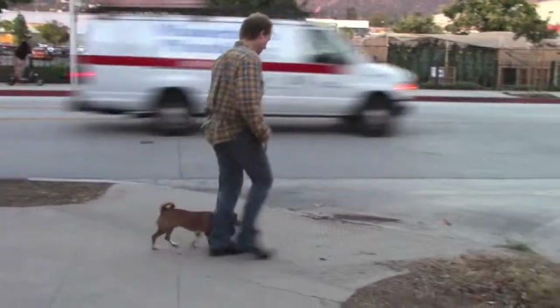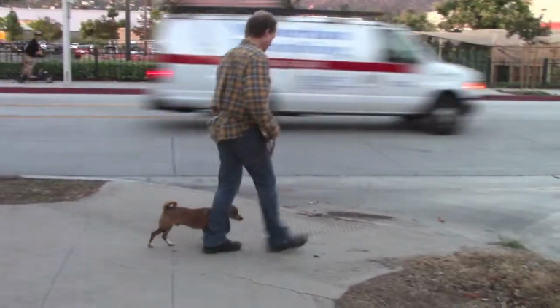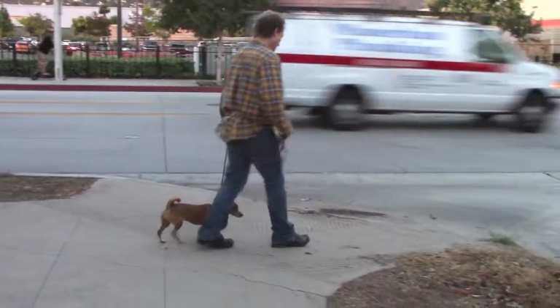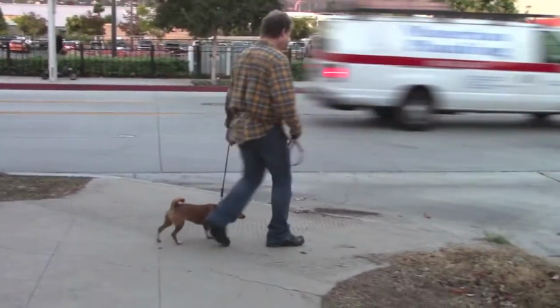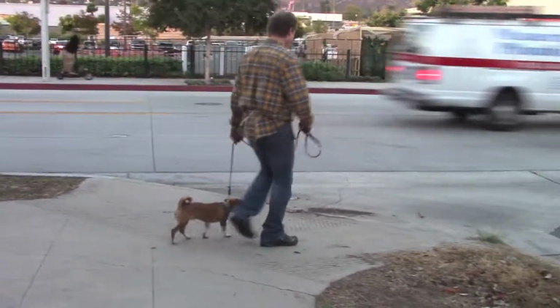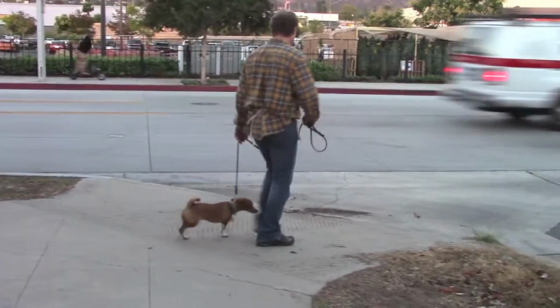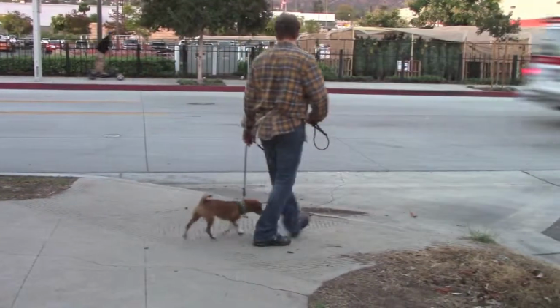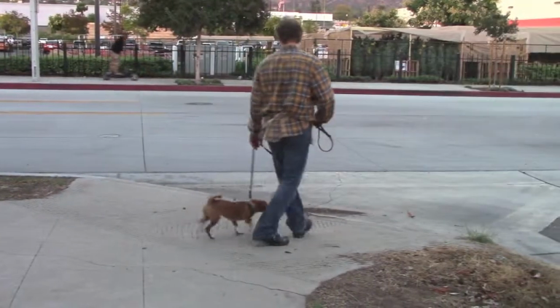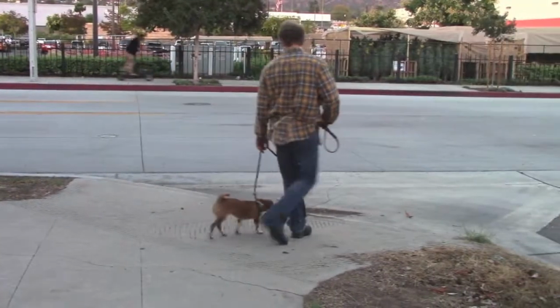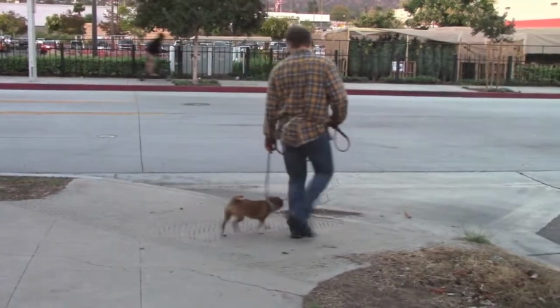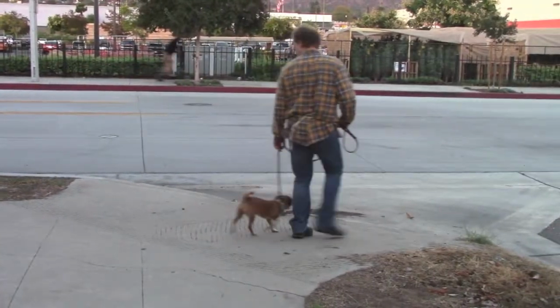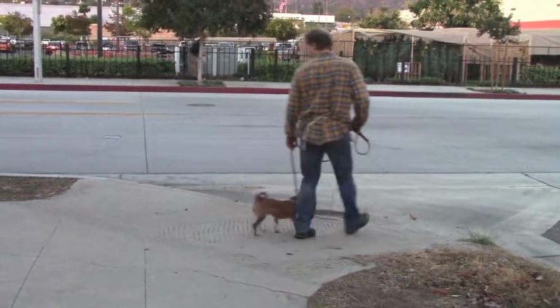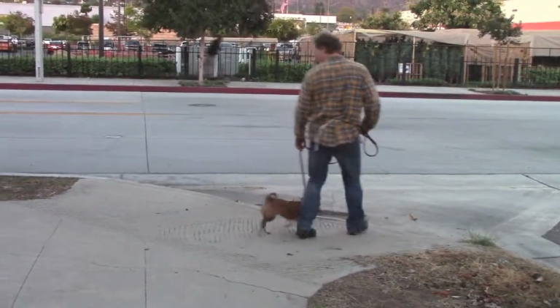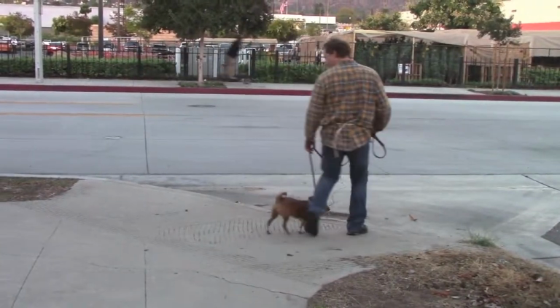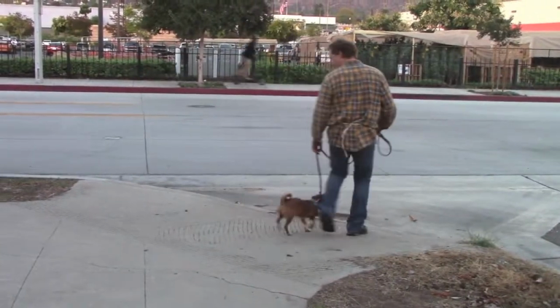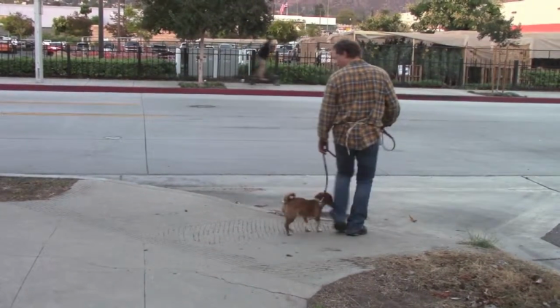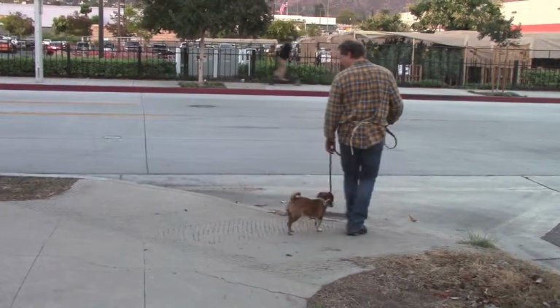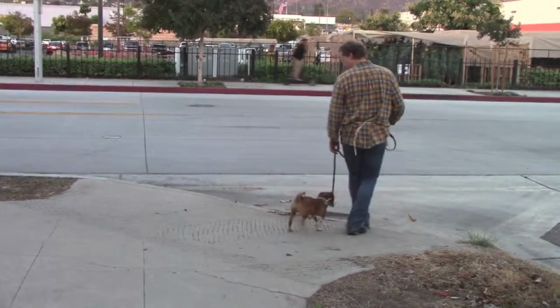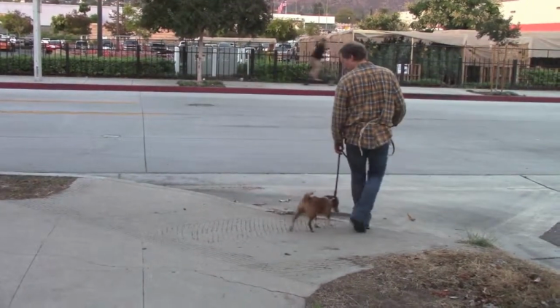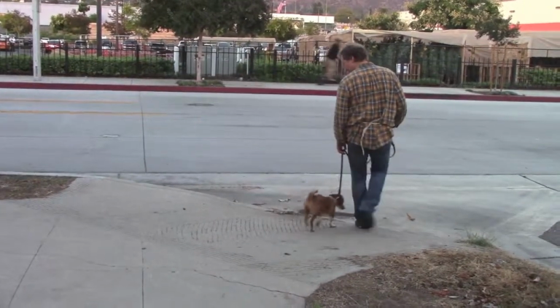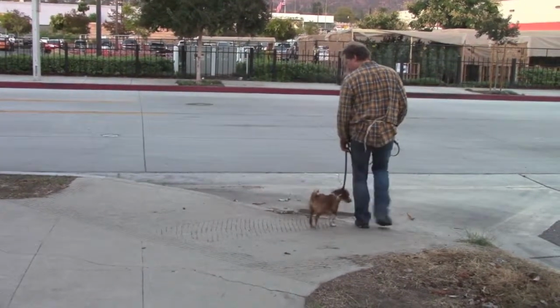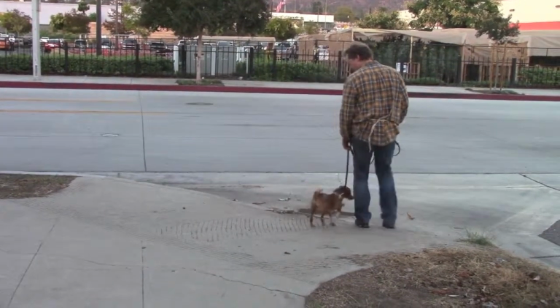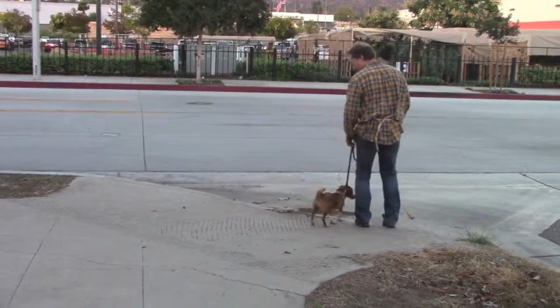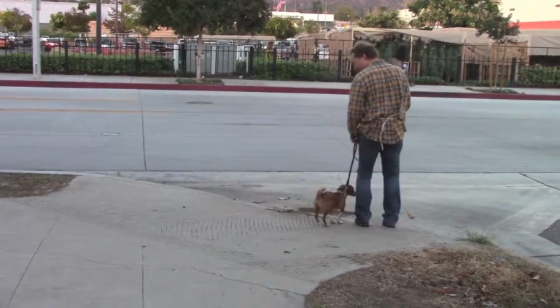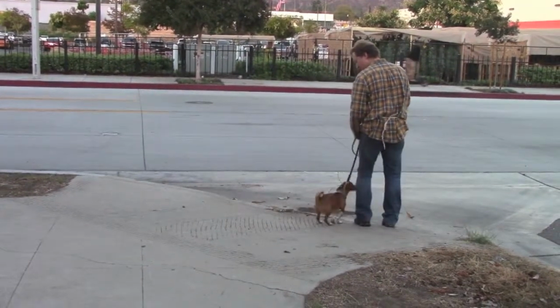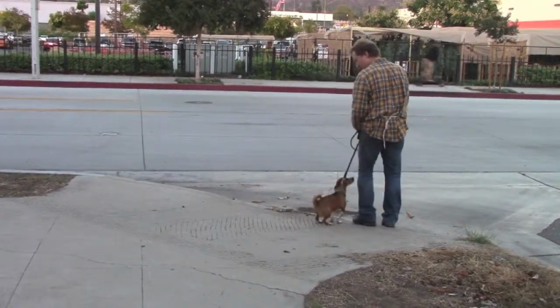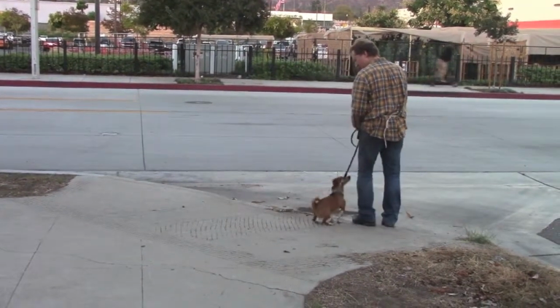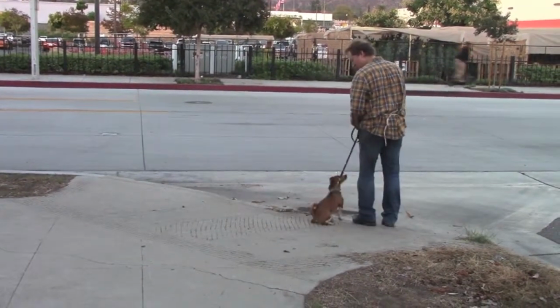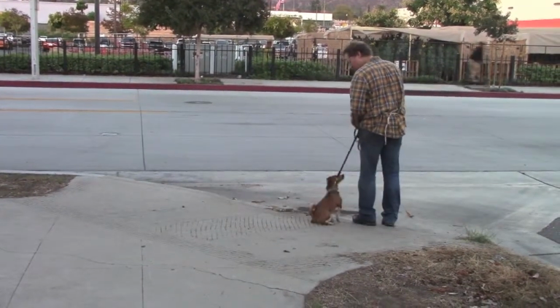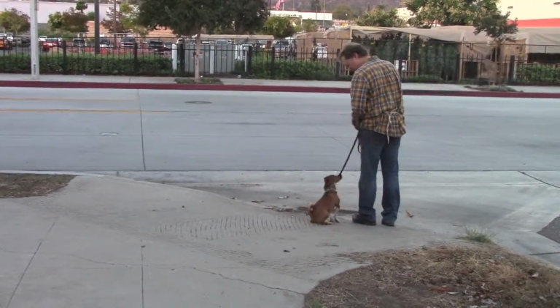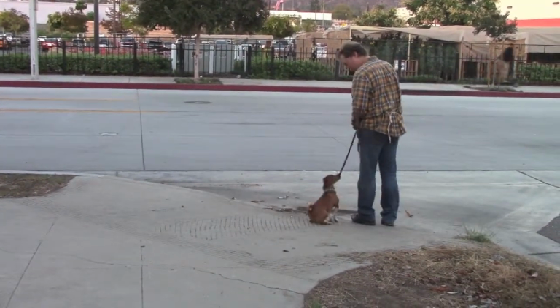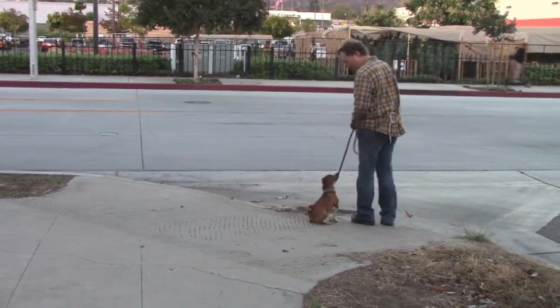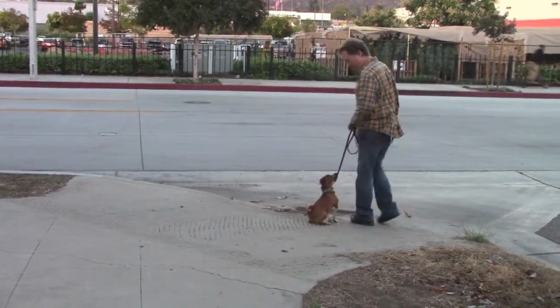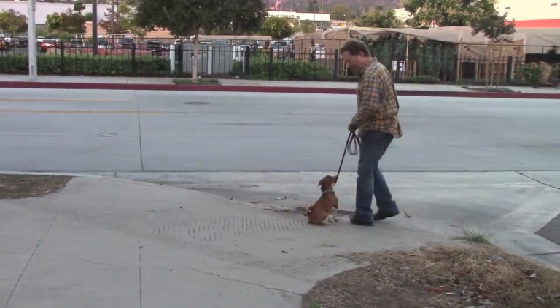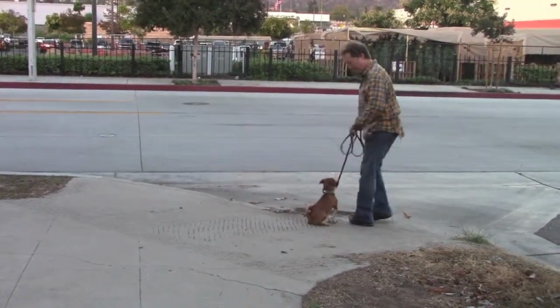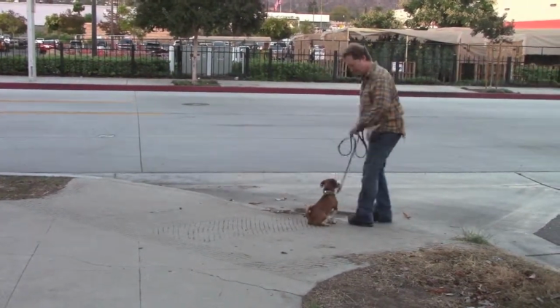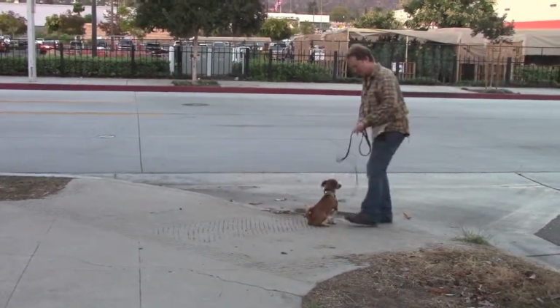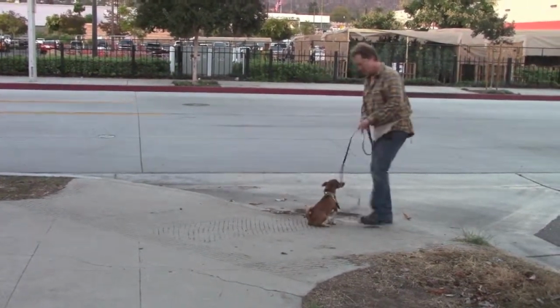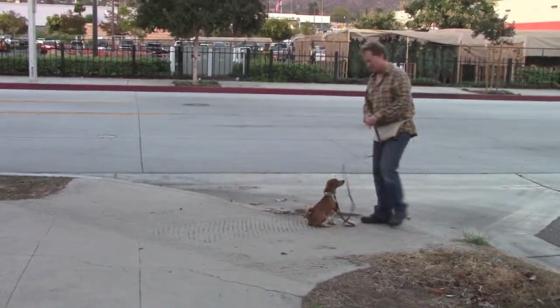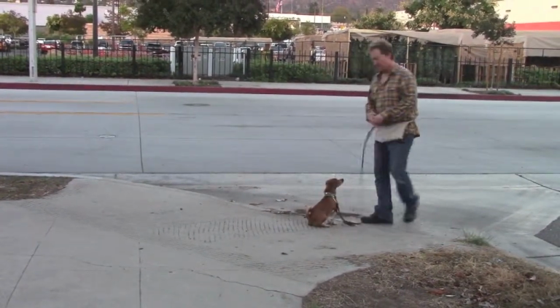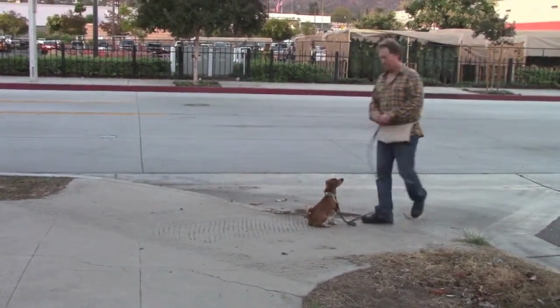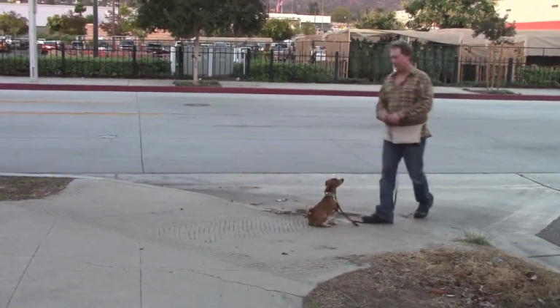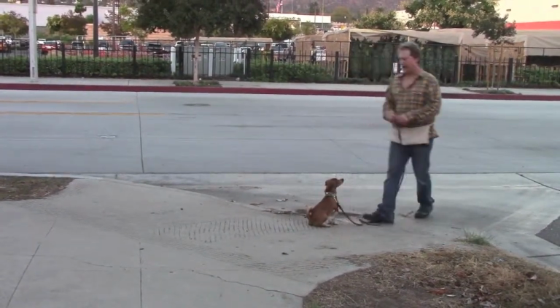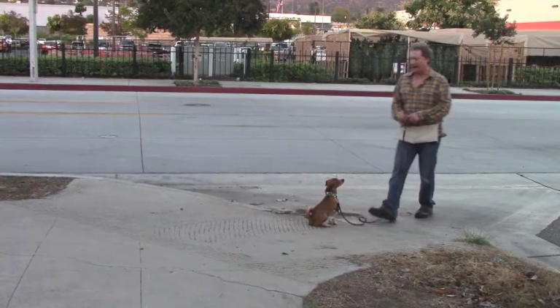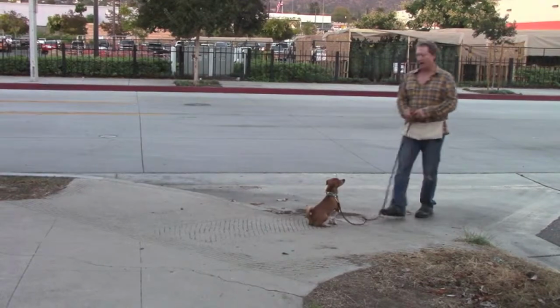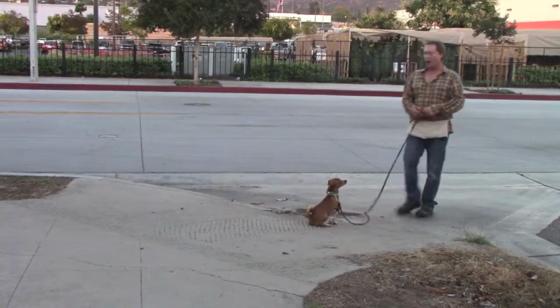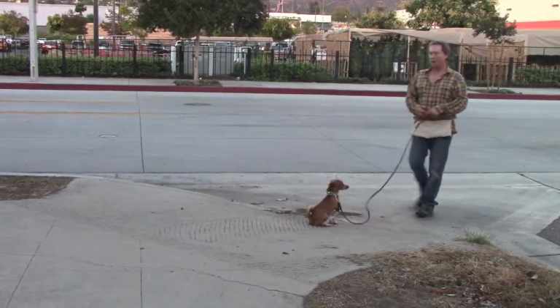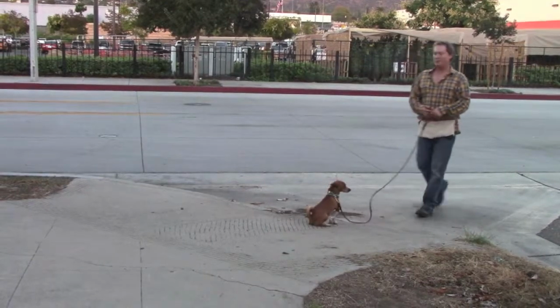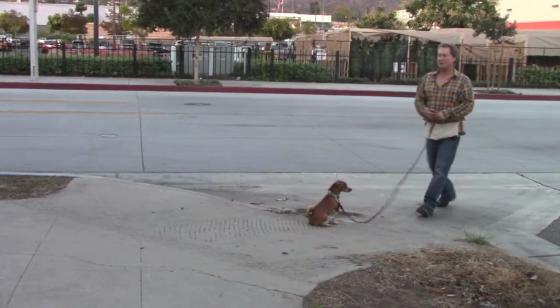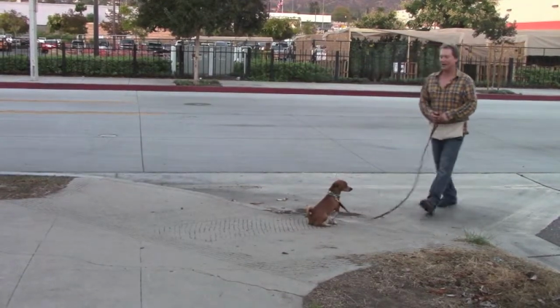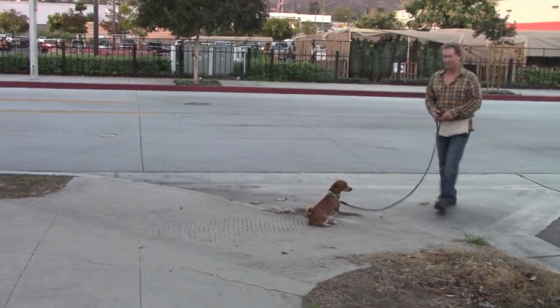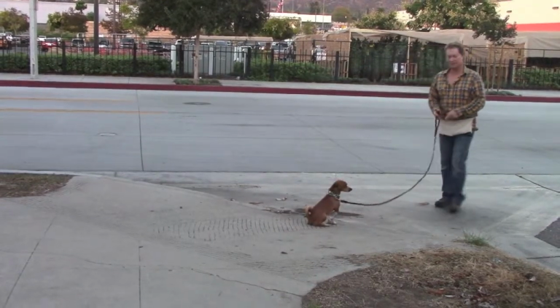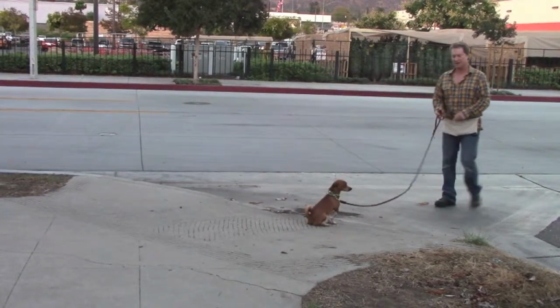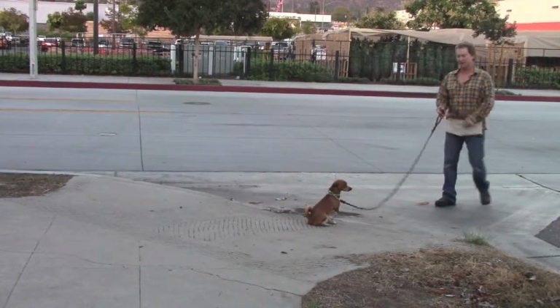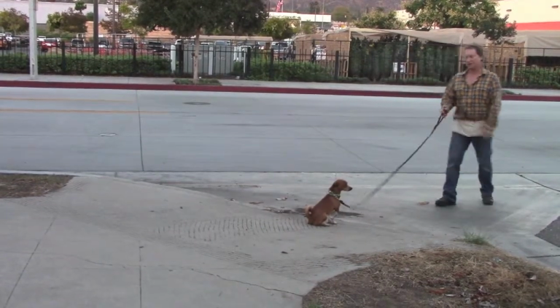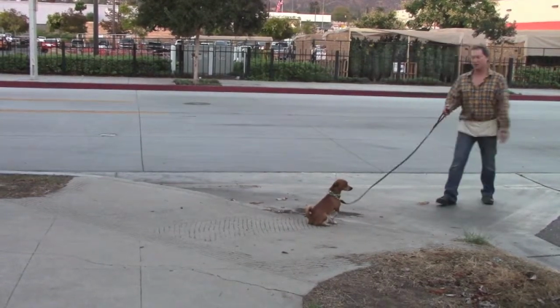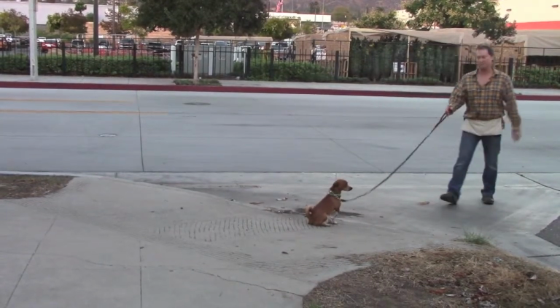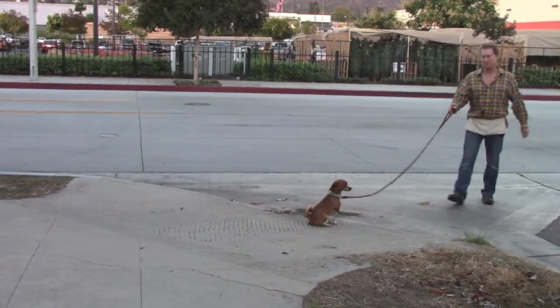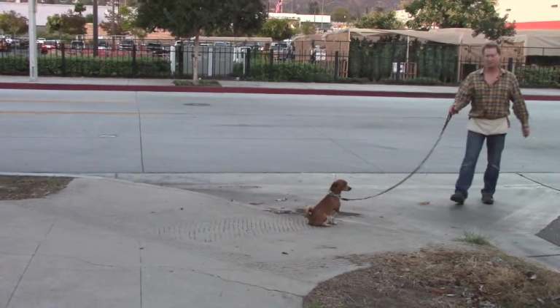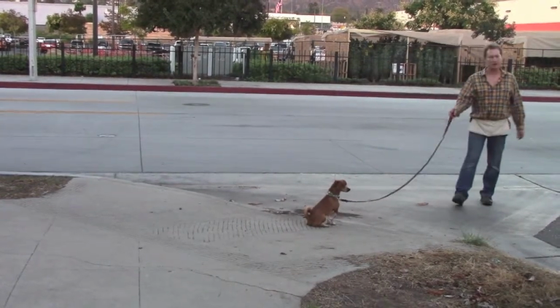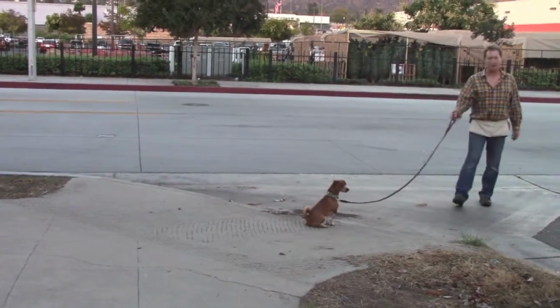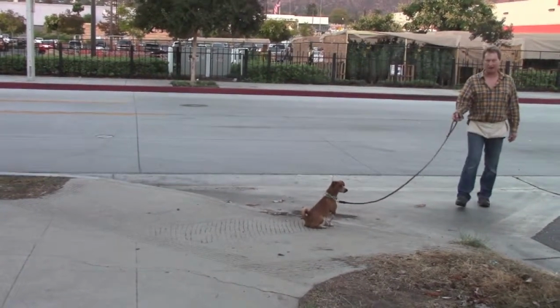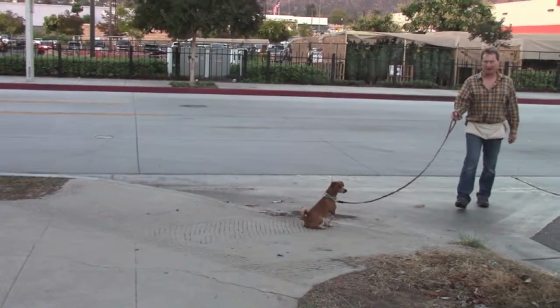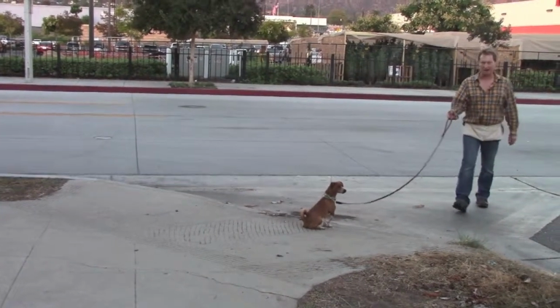All right, here we are at a curb. We're going to cross the street. Sit. Good. I always have him sit at curbs — it's great practice.